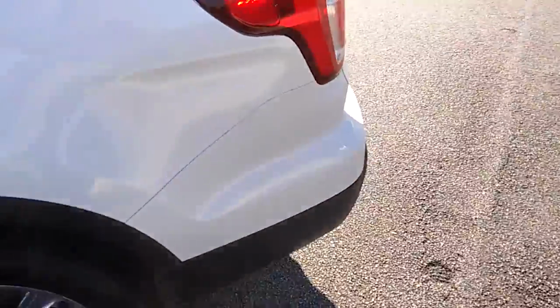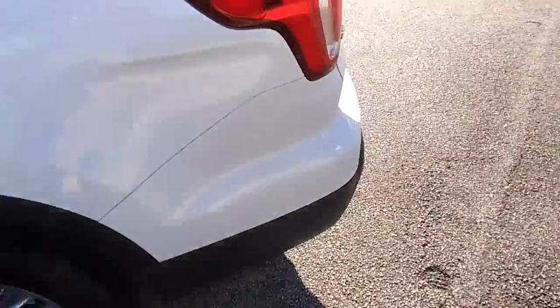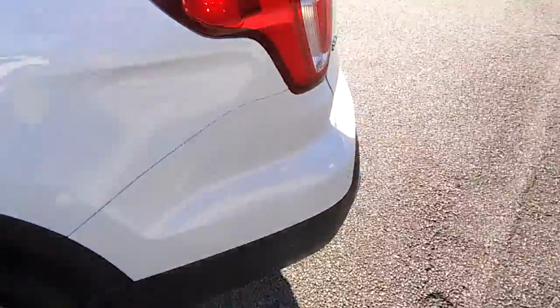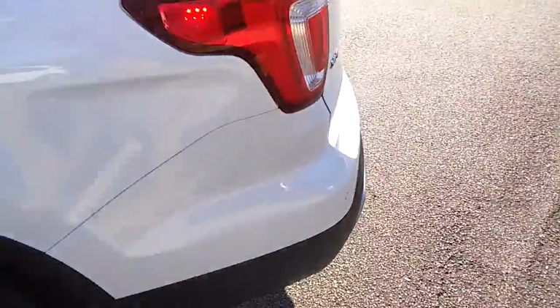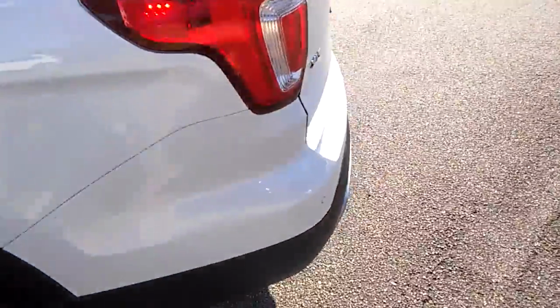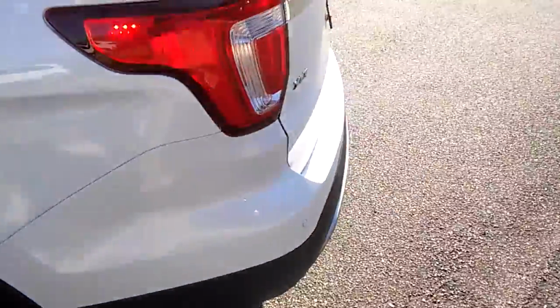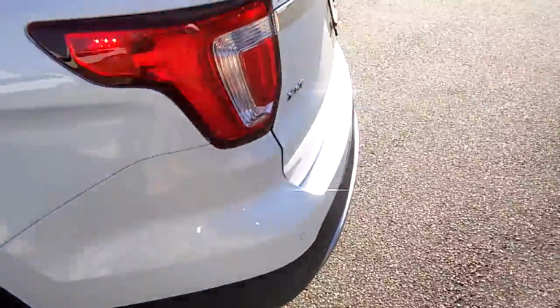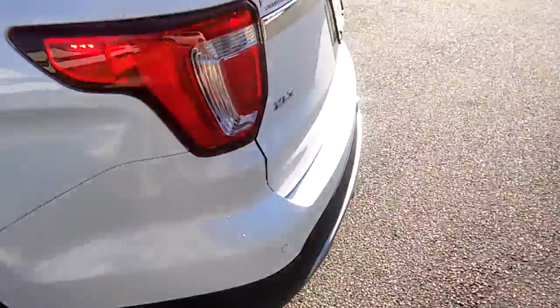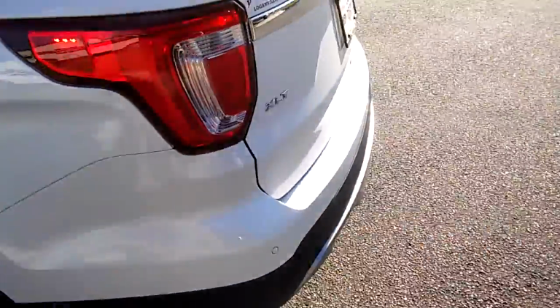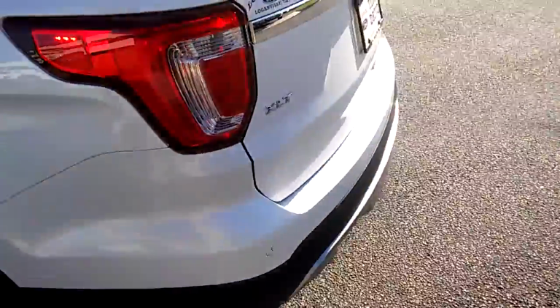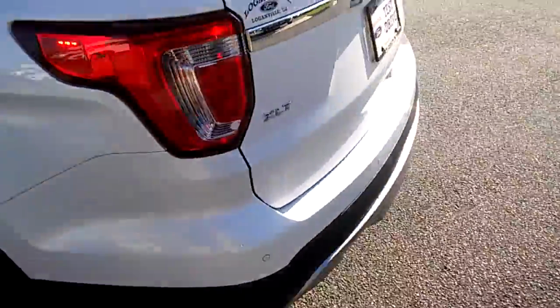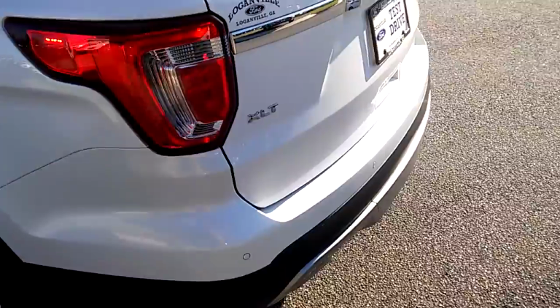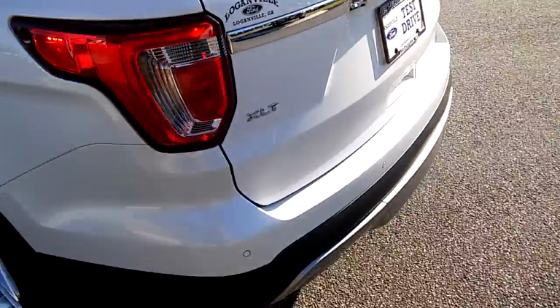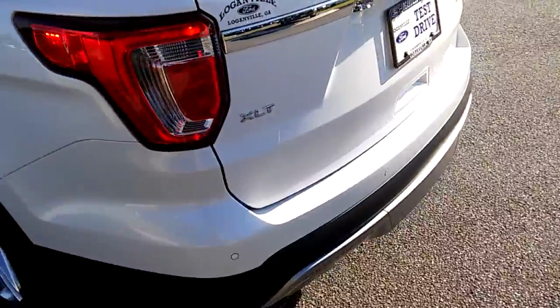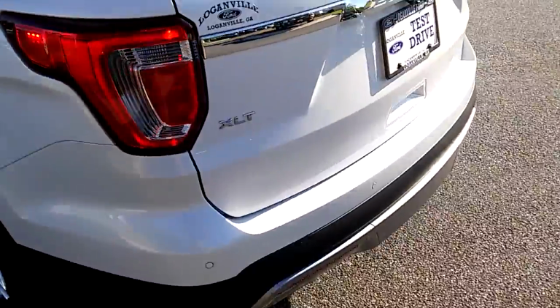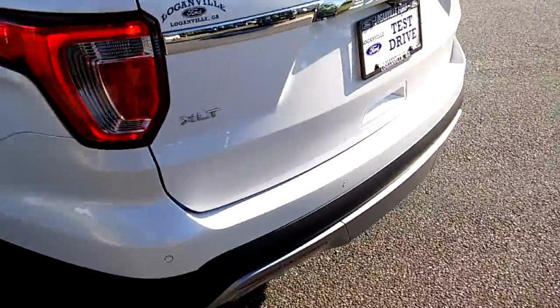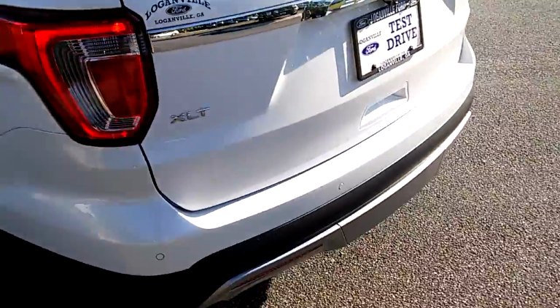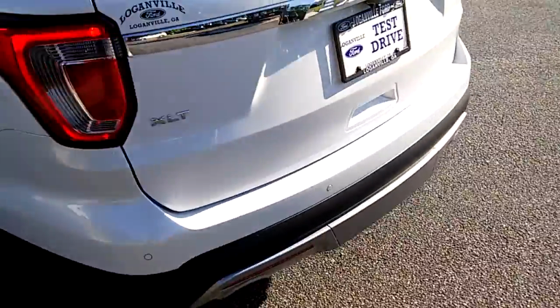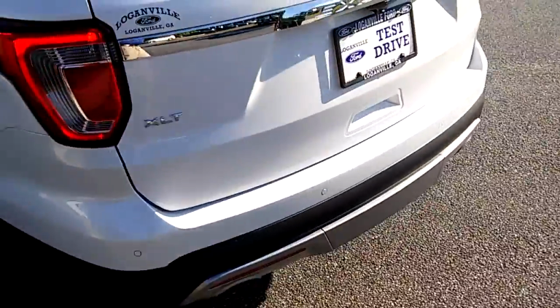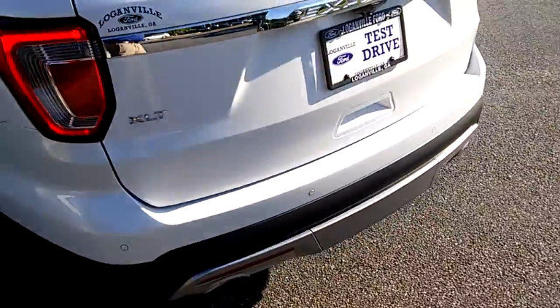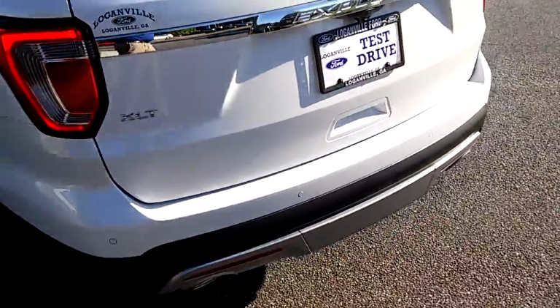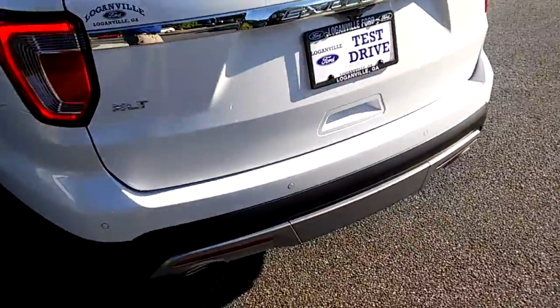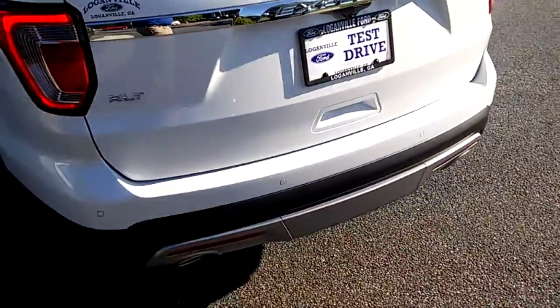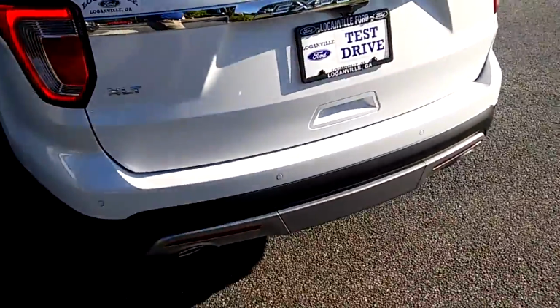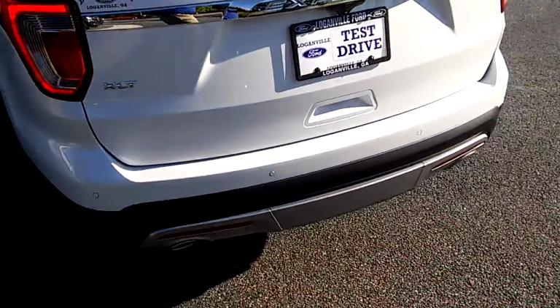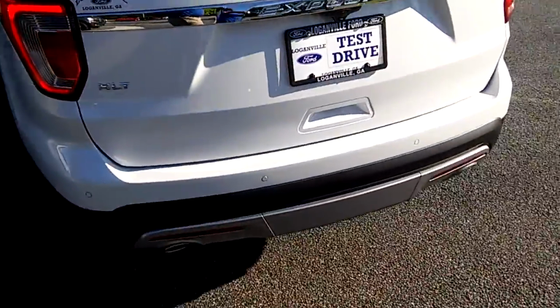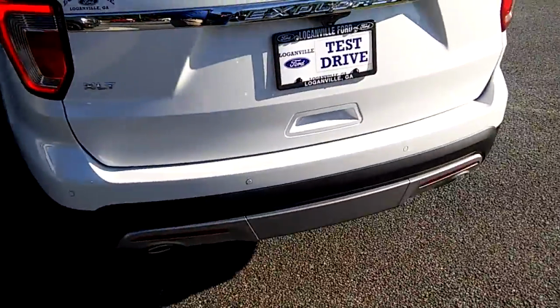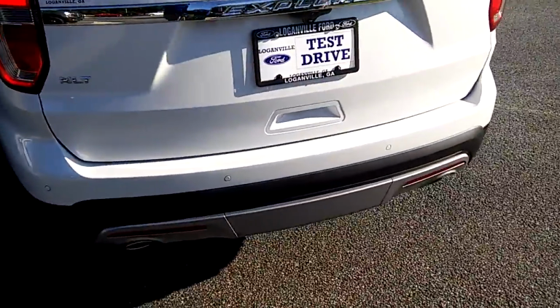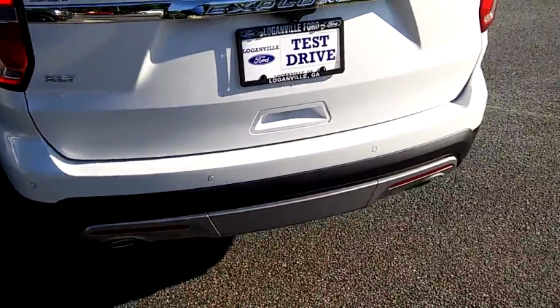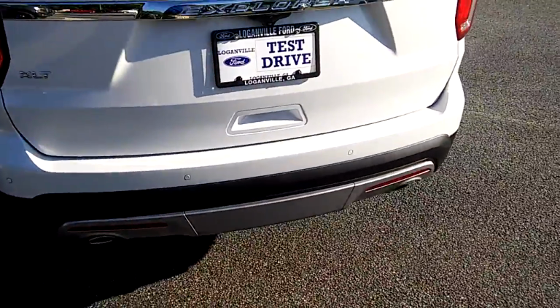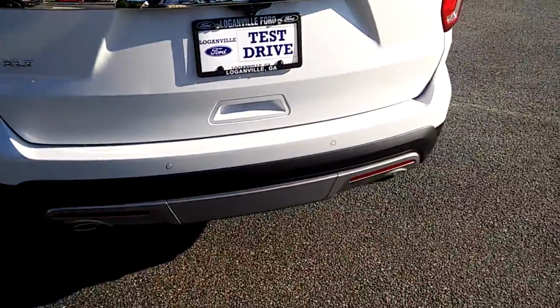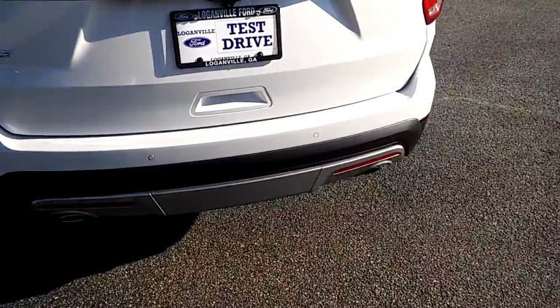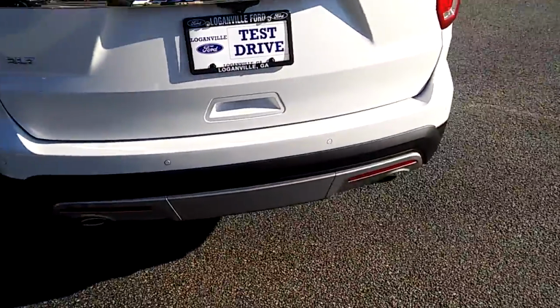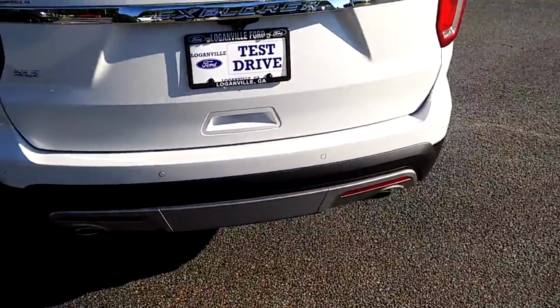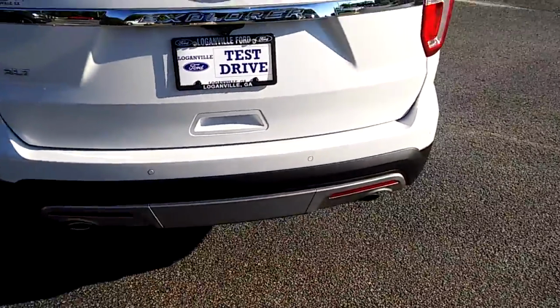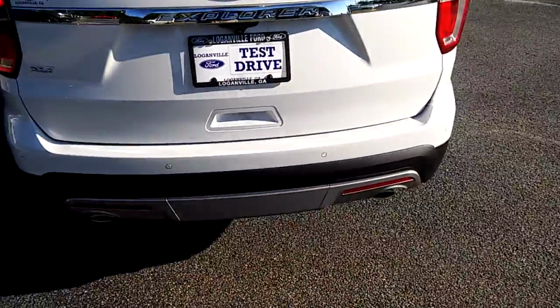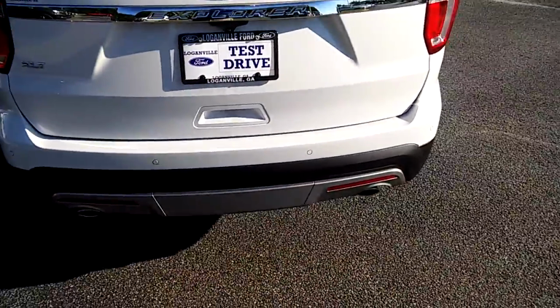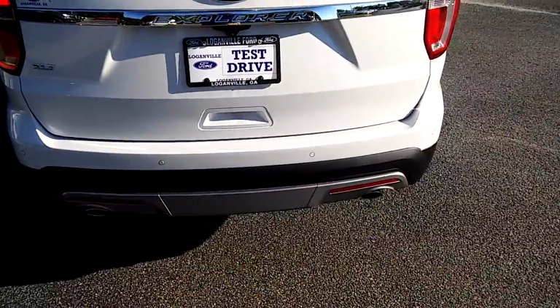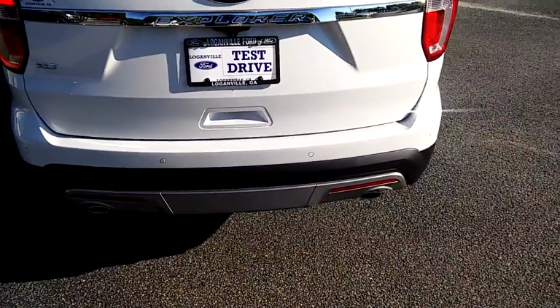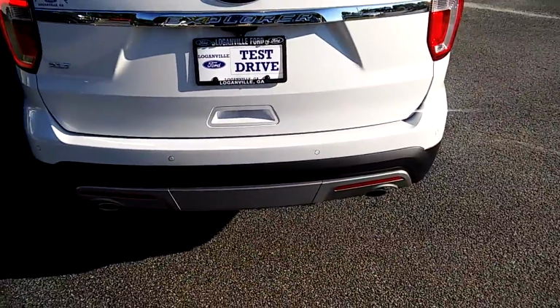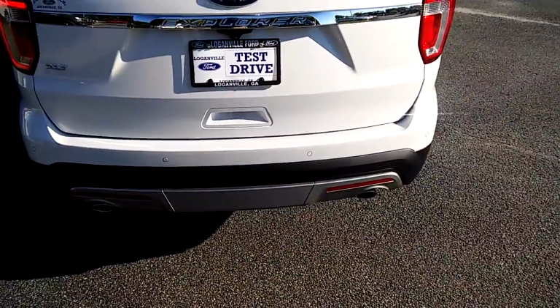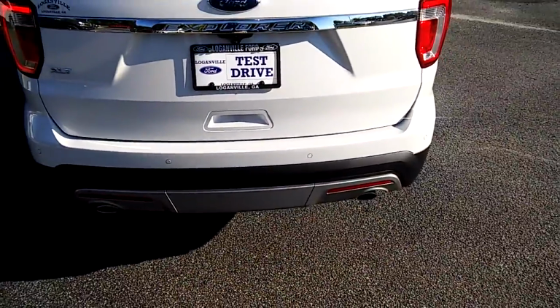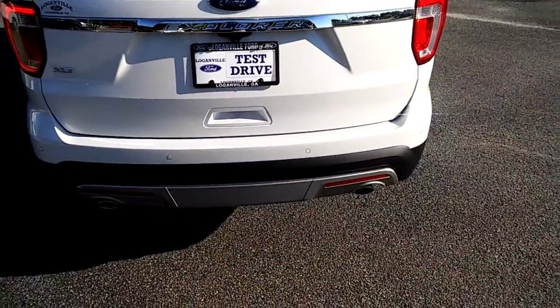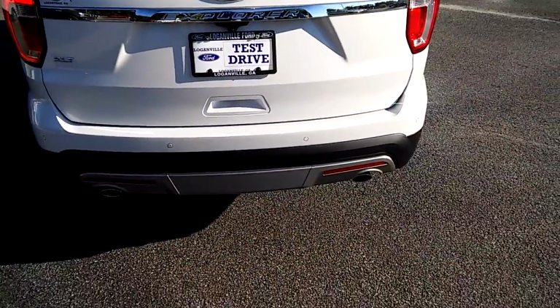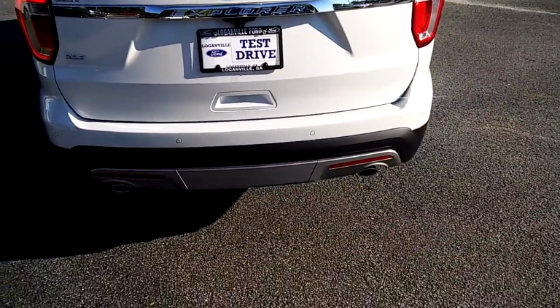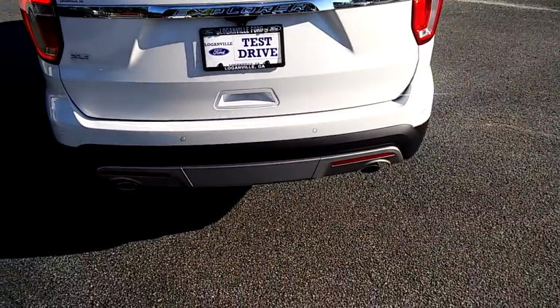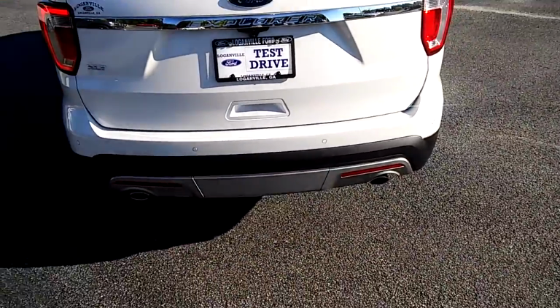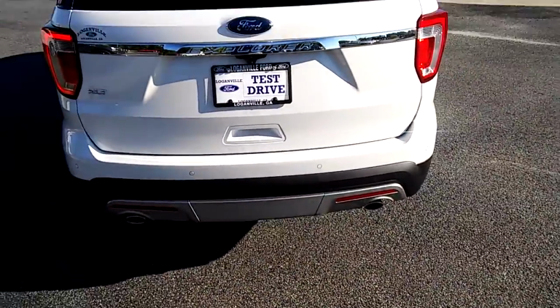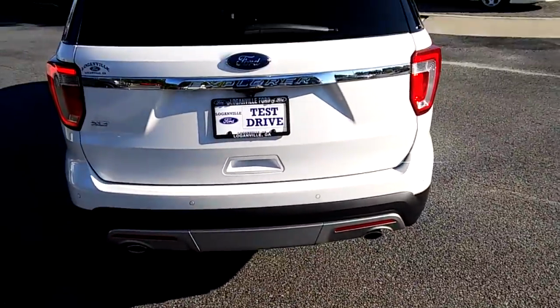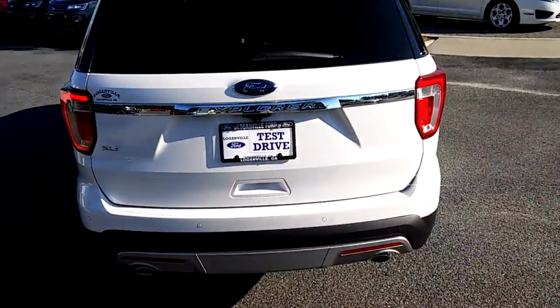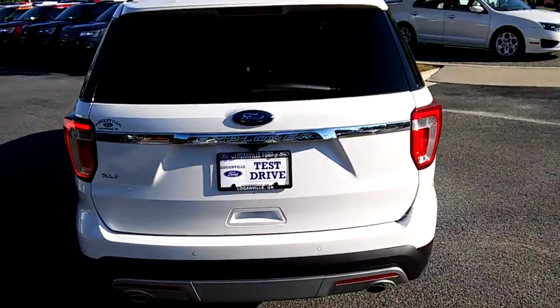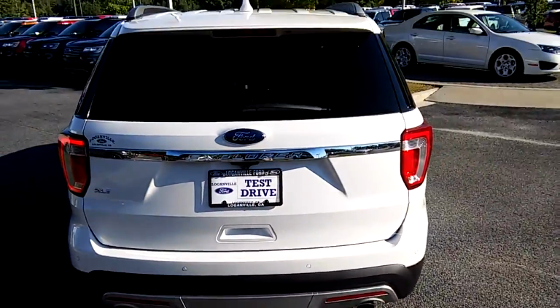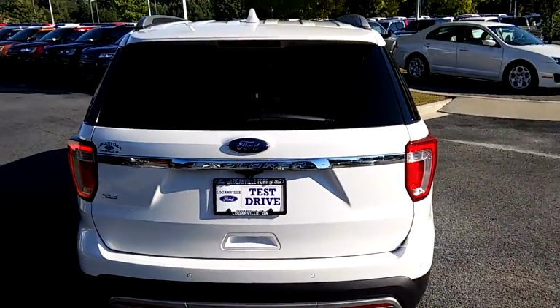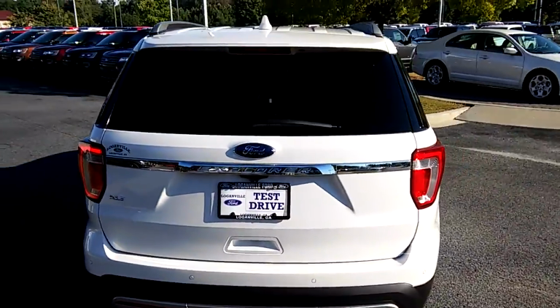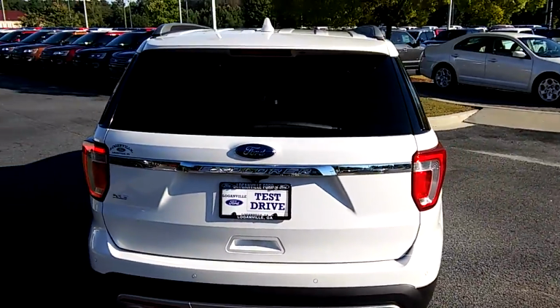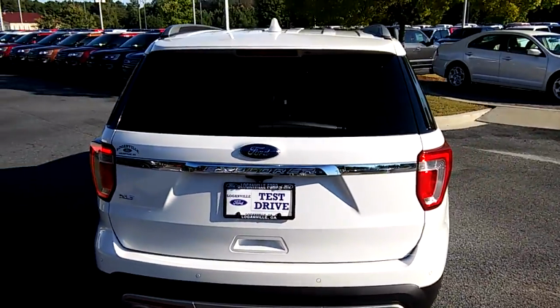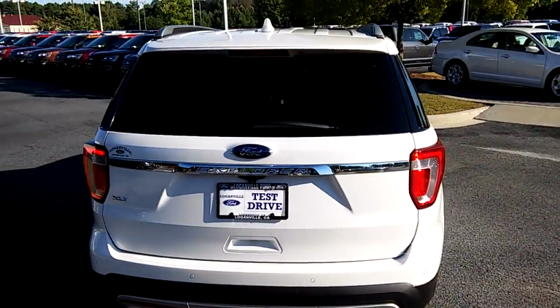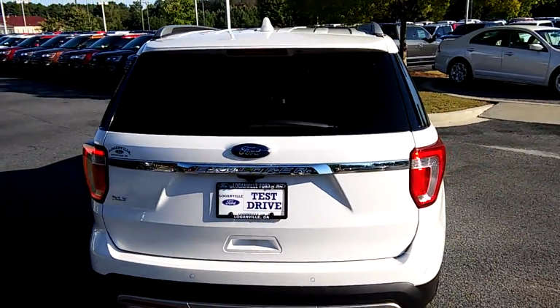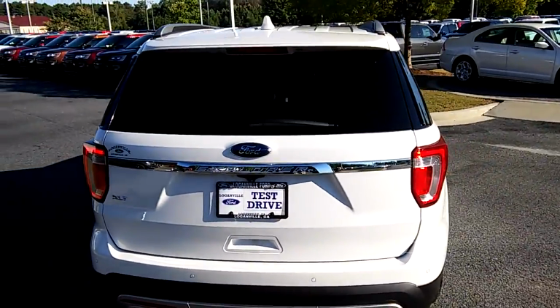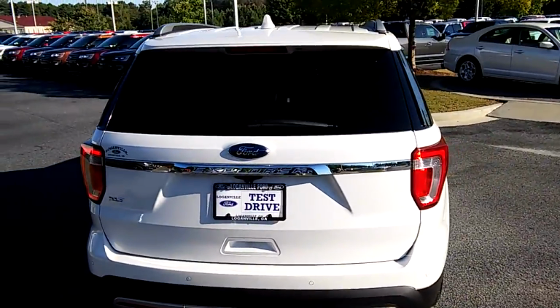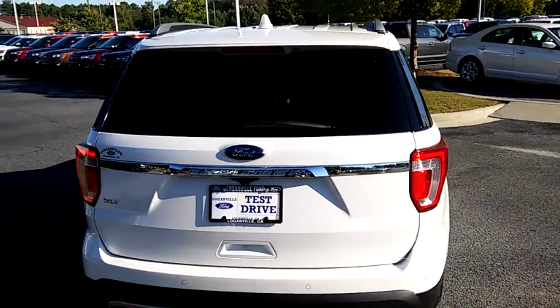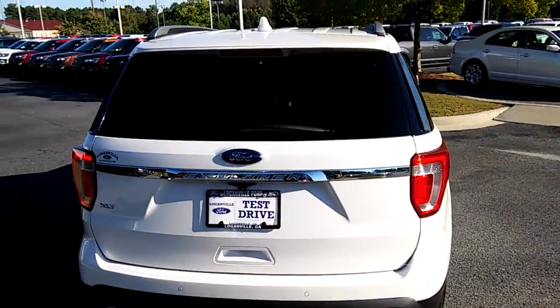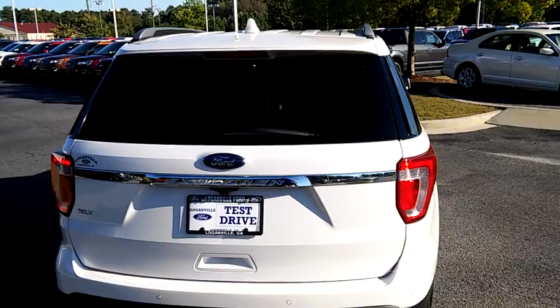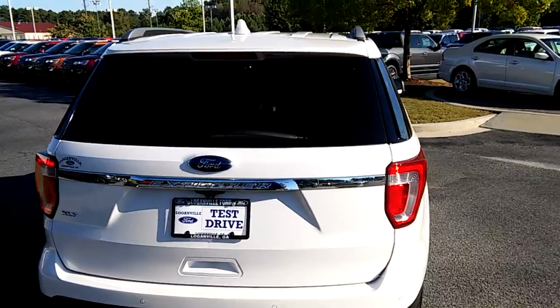Tread in the back, got rear parking sensors, dual exhausts, and also a roof rack.